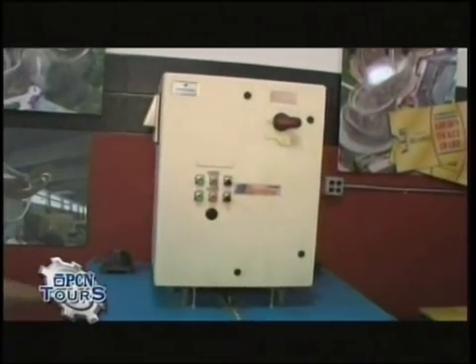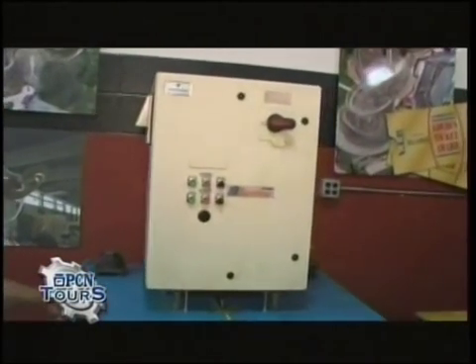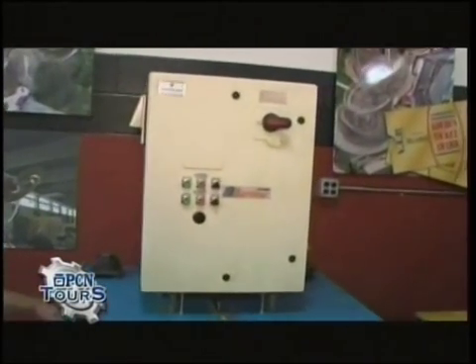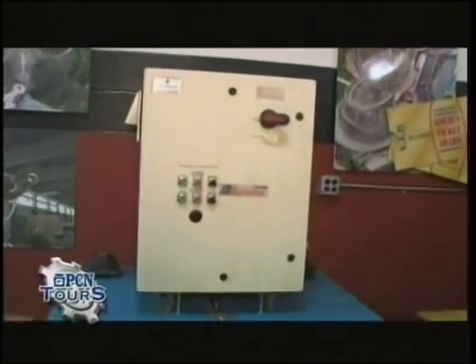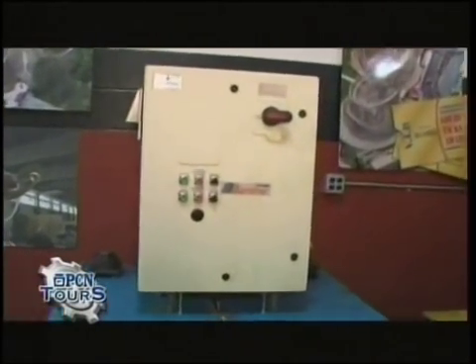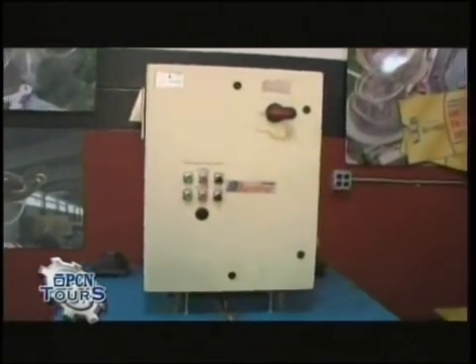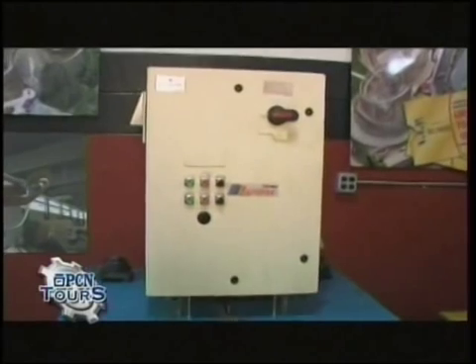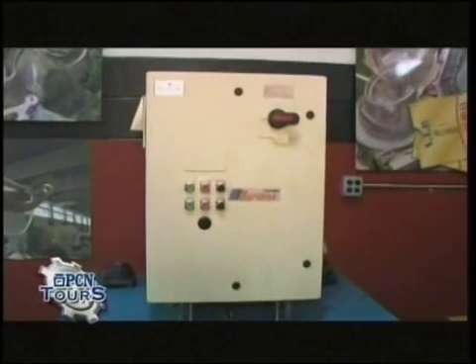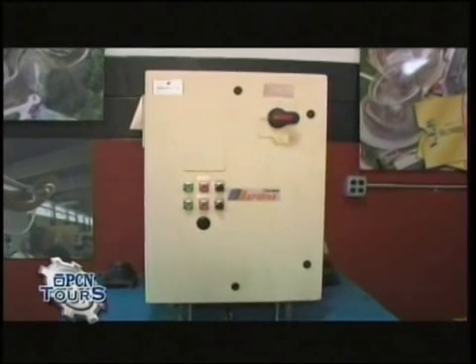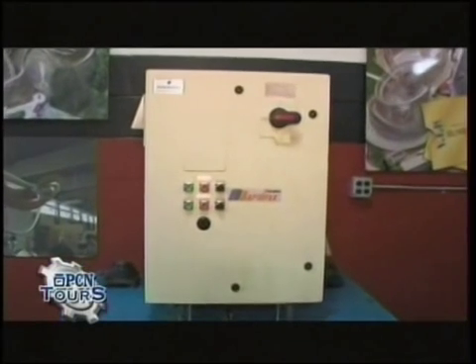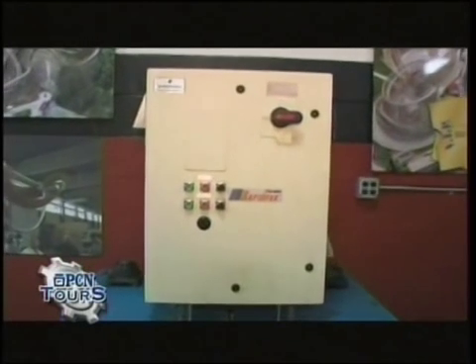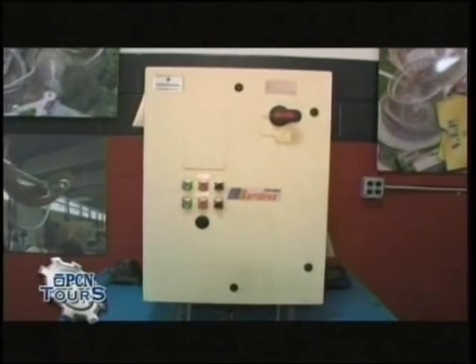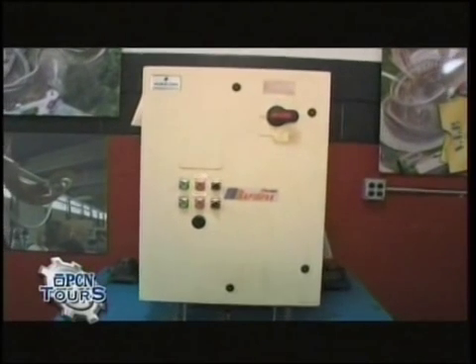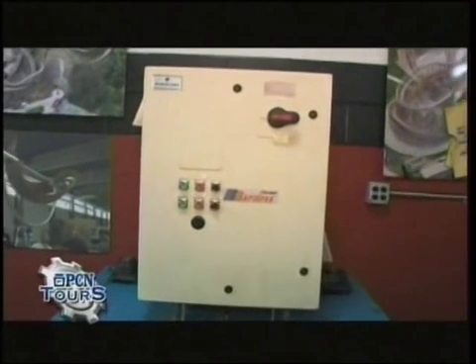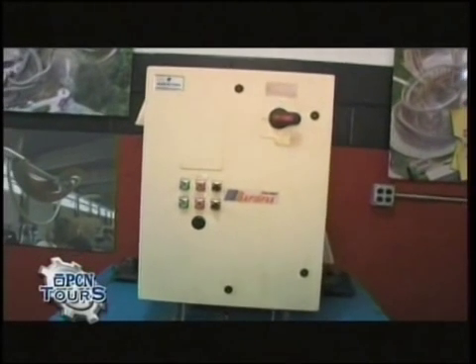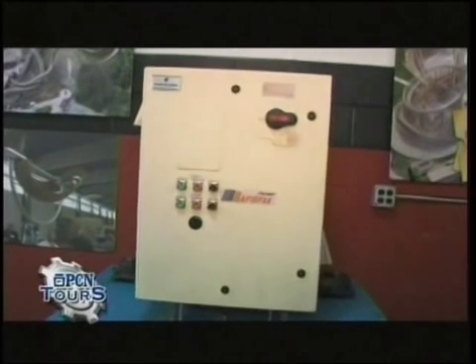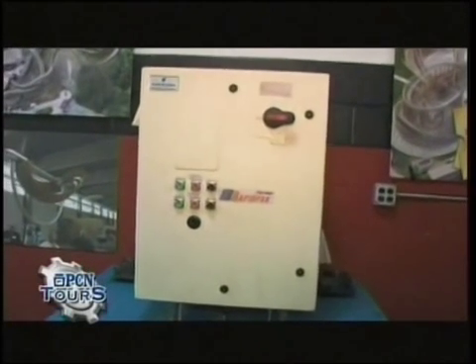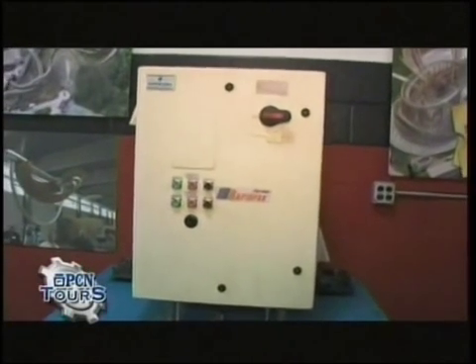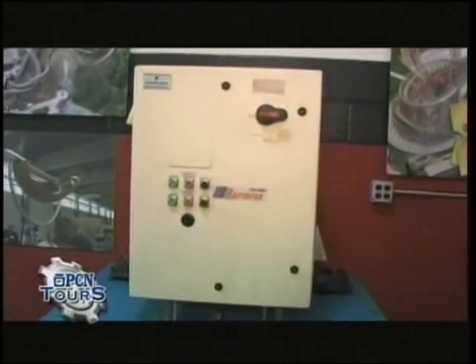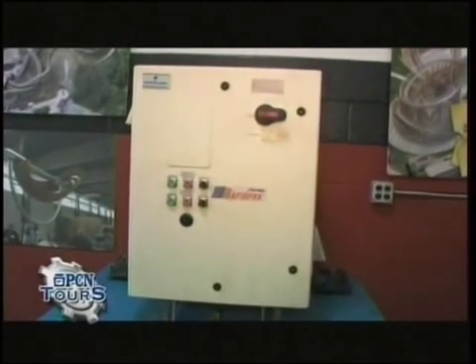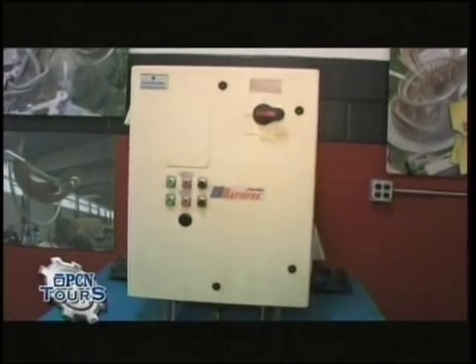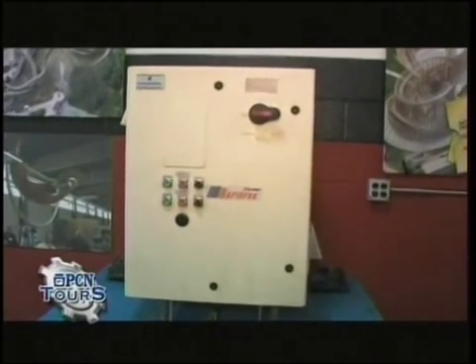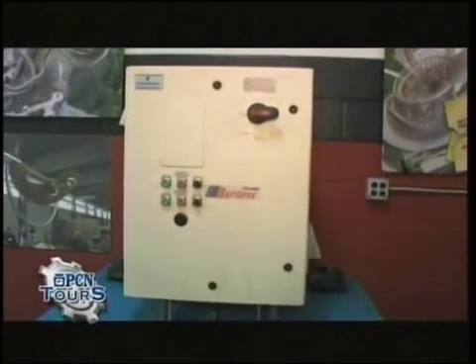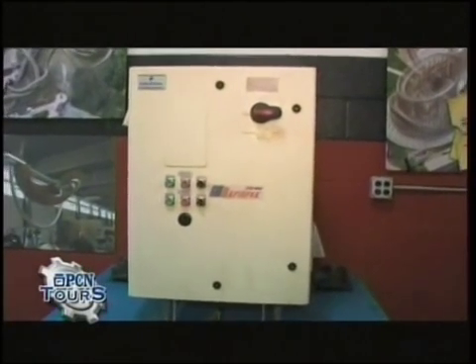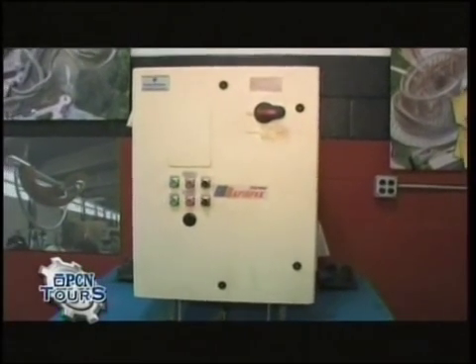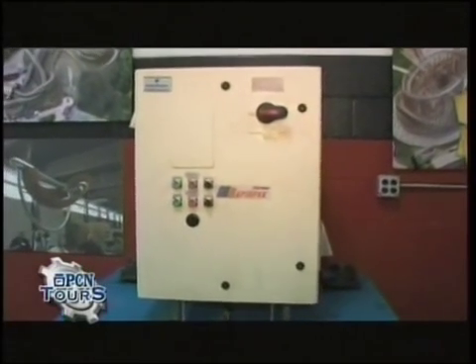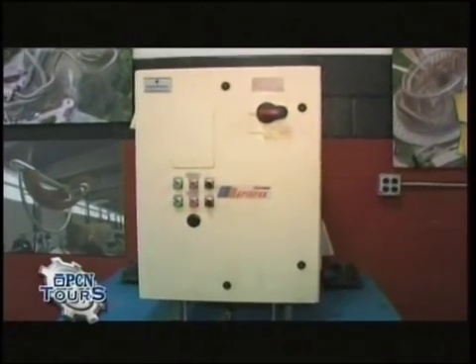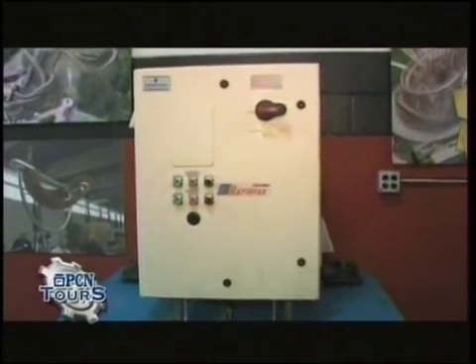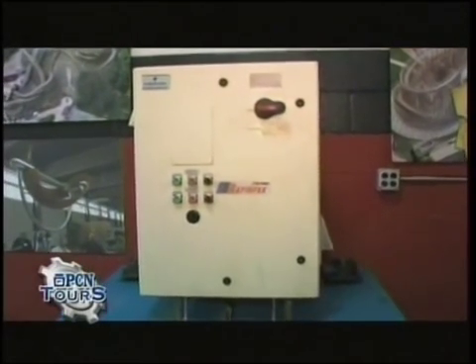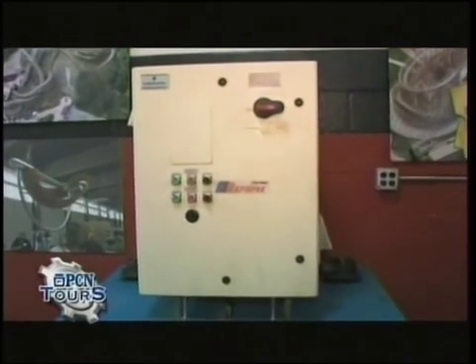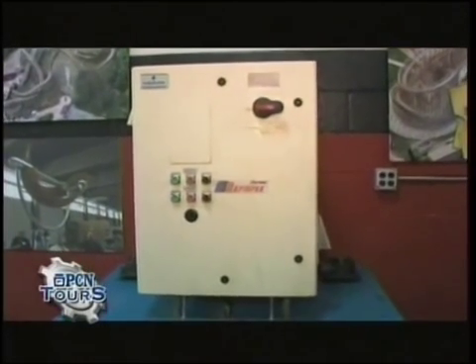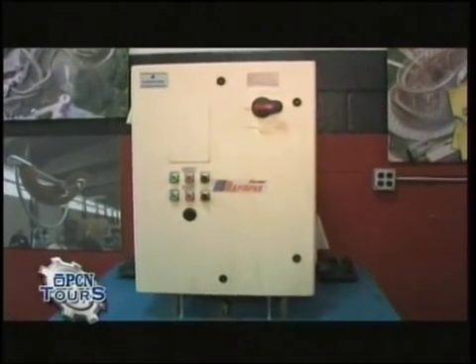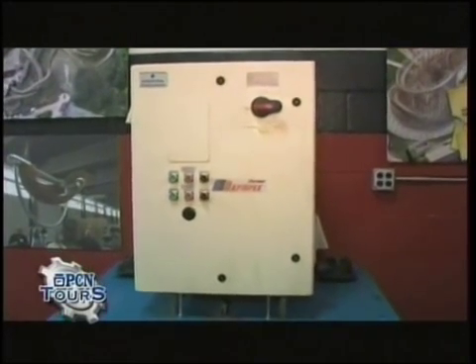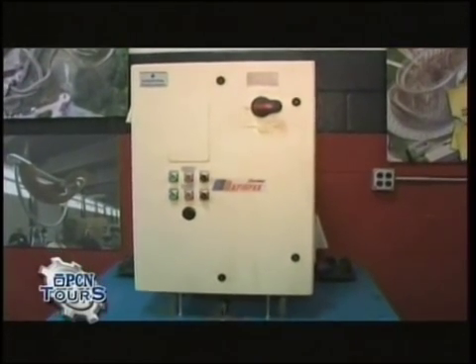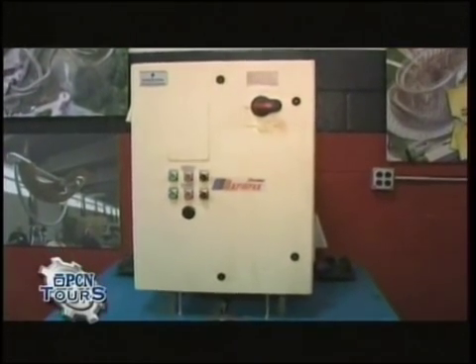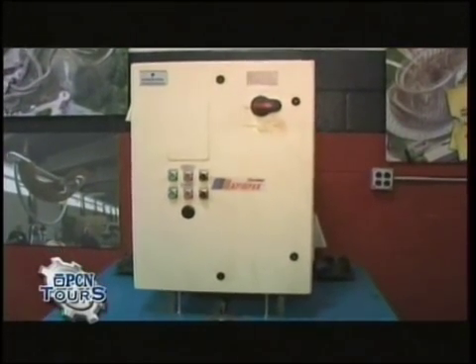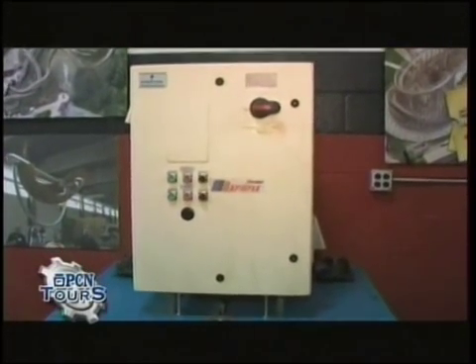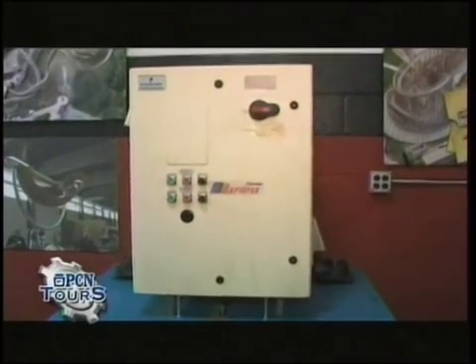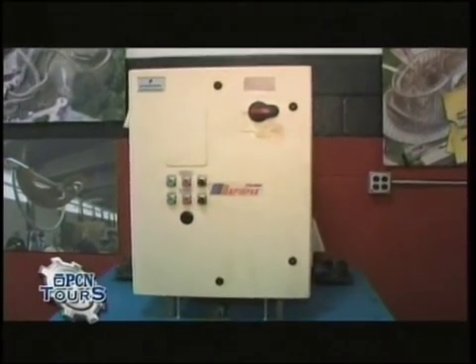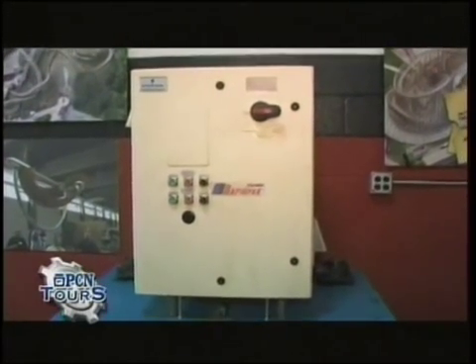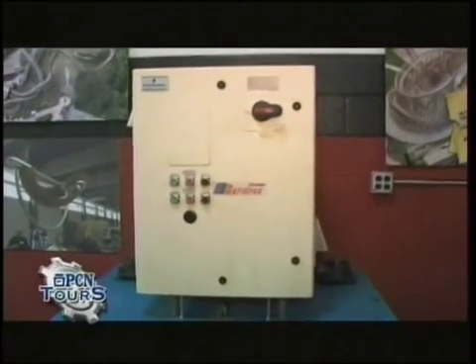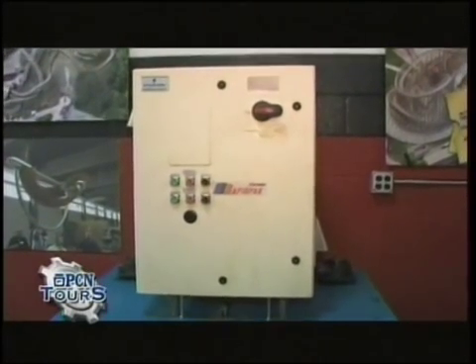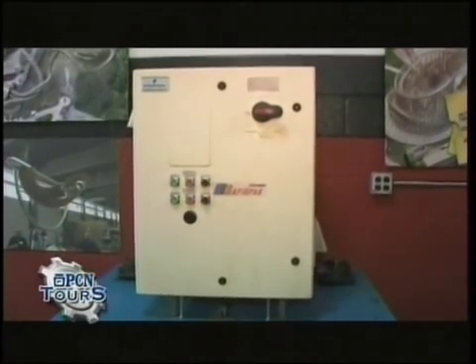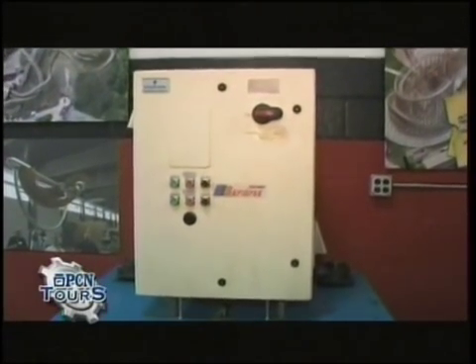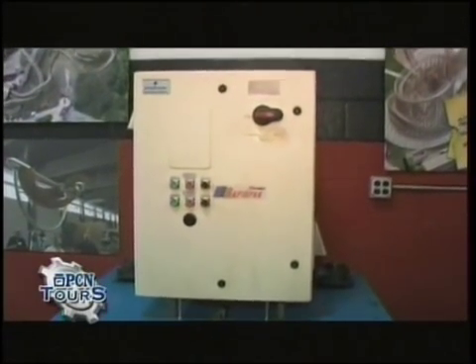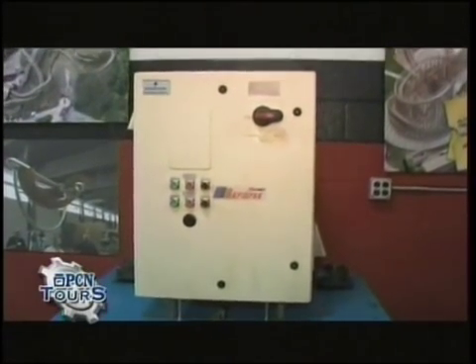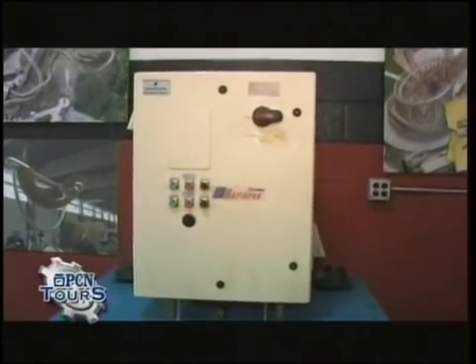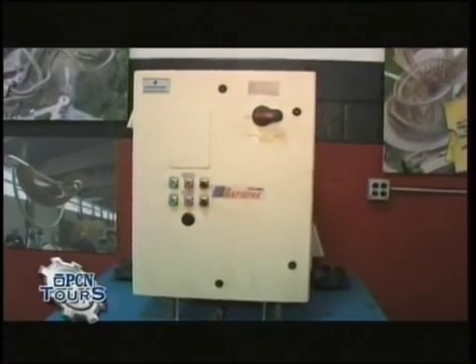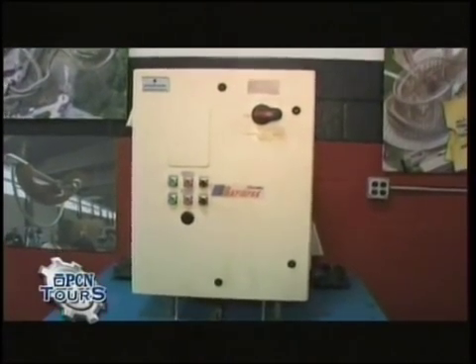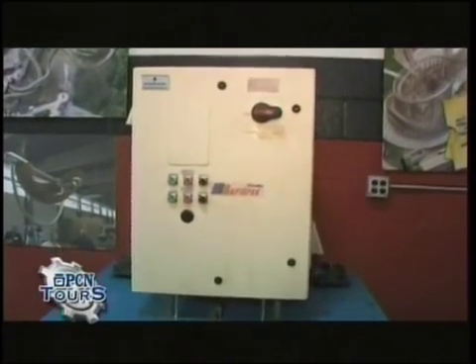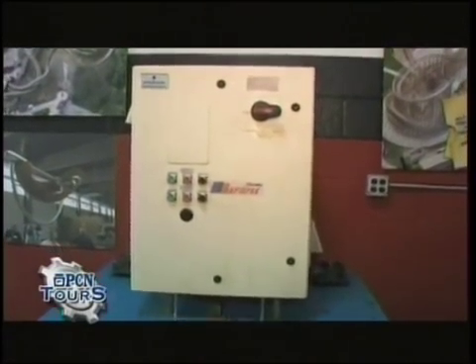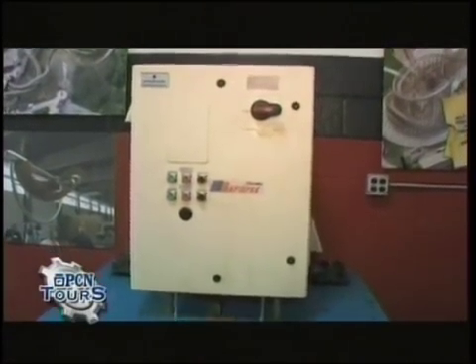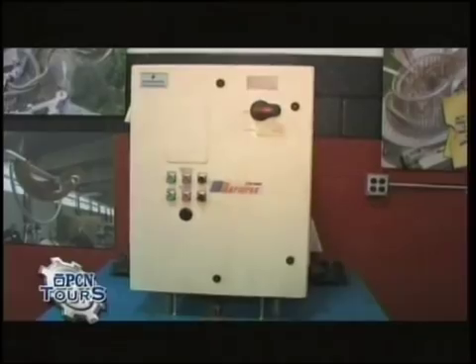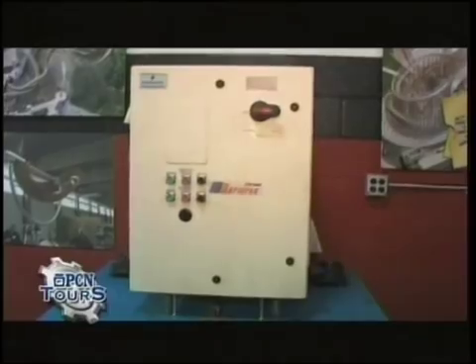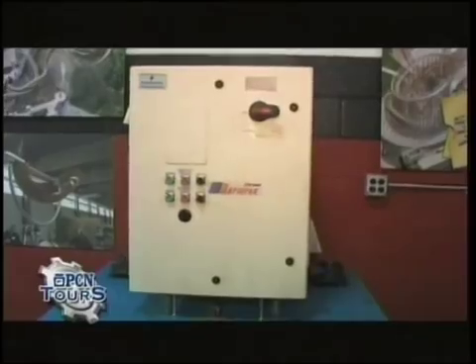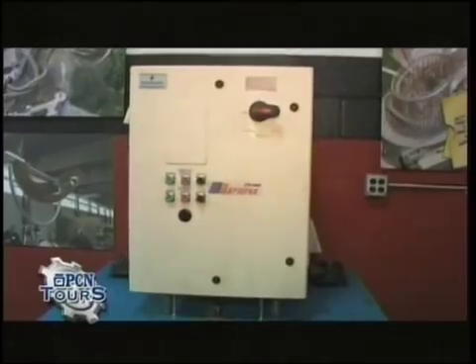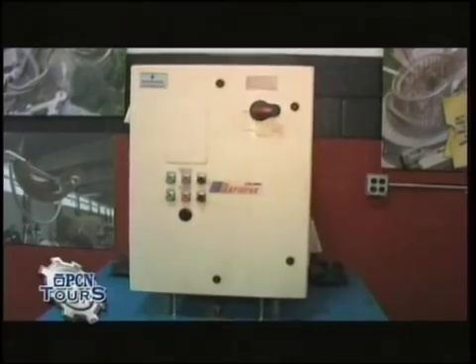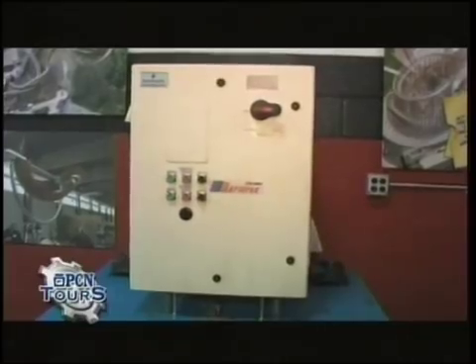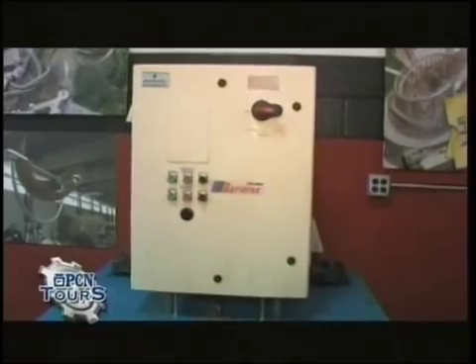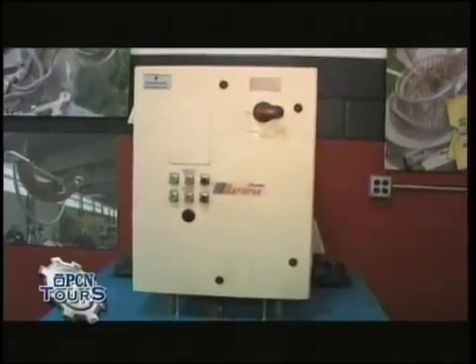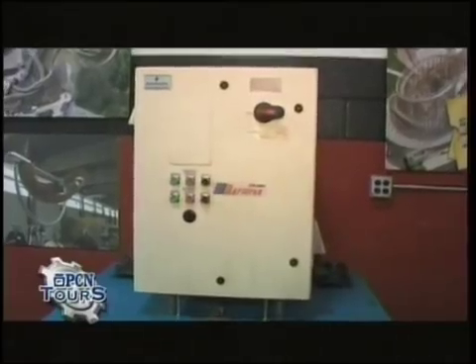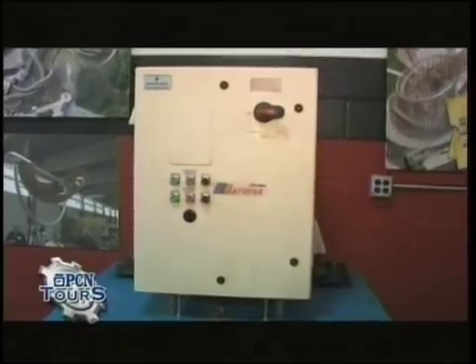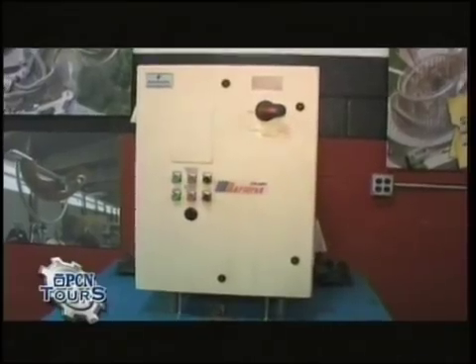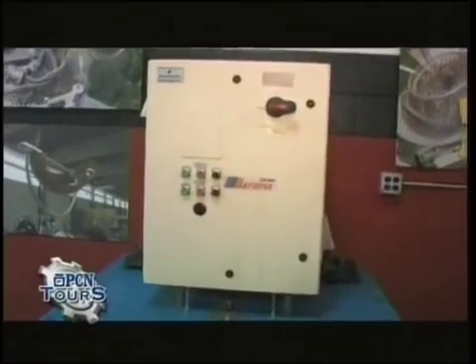We have it back here to service it and get it ready to go out into the field for this season. It actually works great — we're just going to service it and get it ready to go.